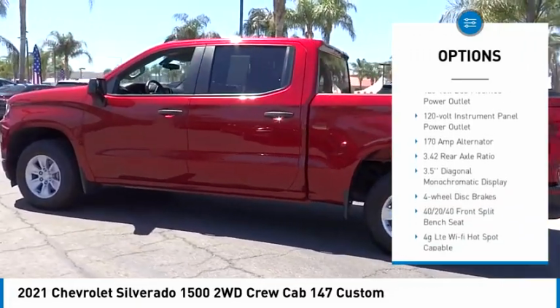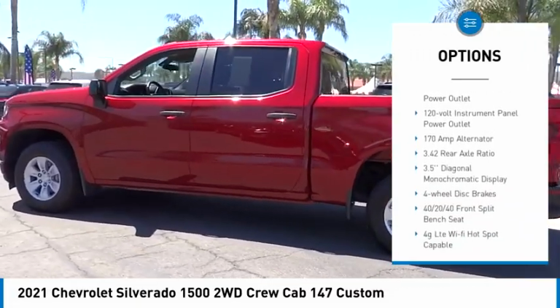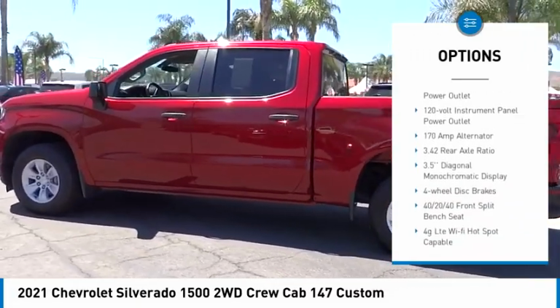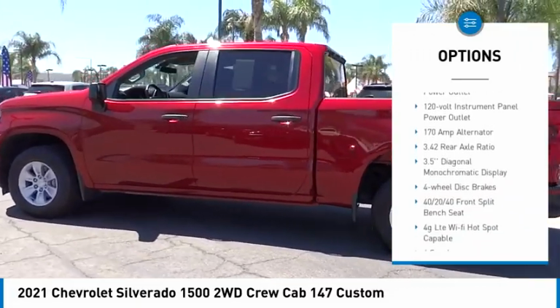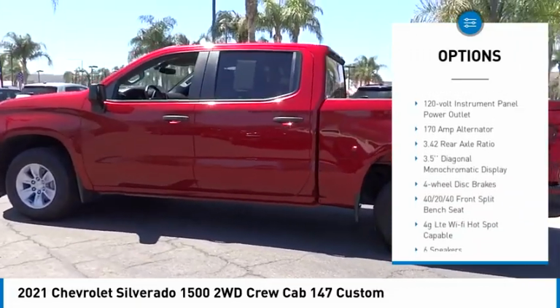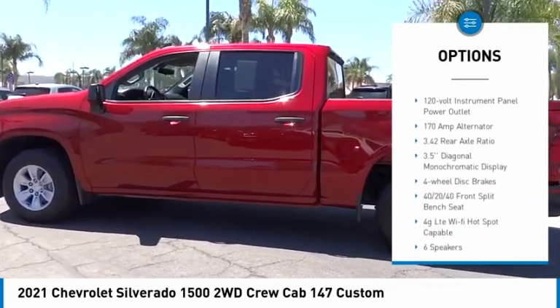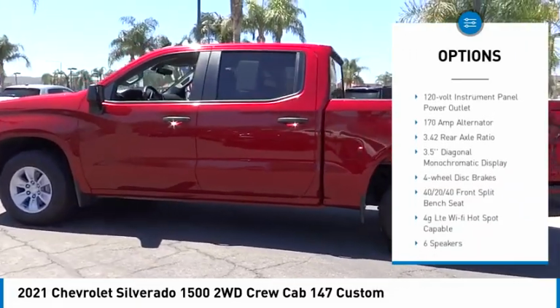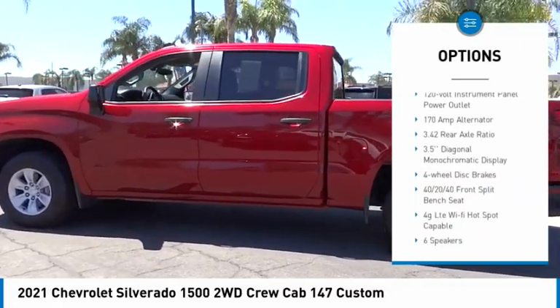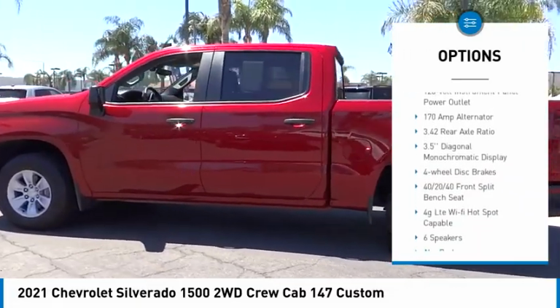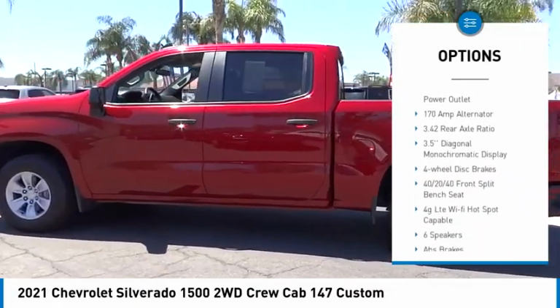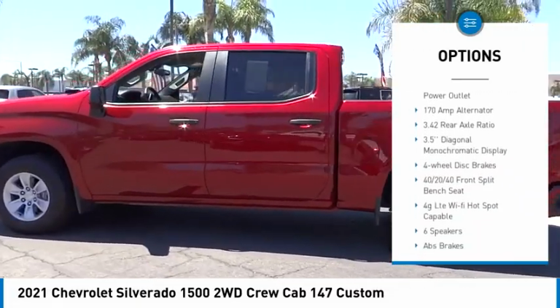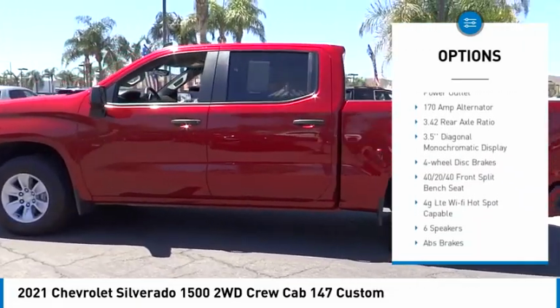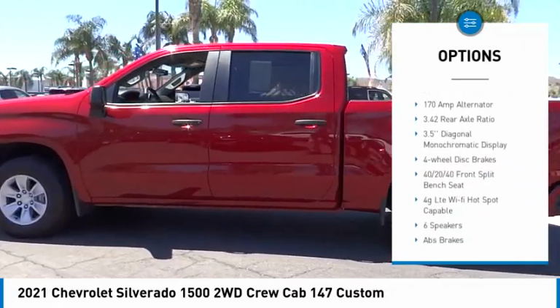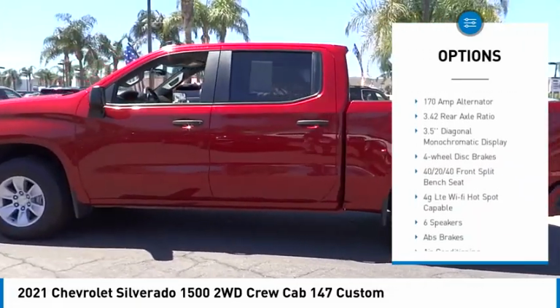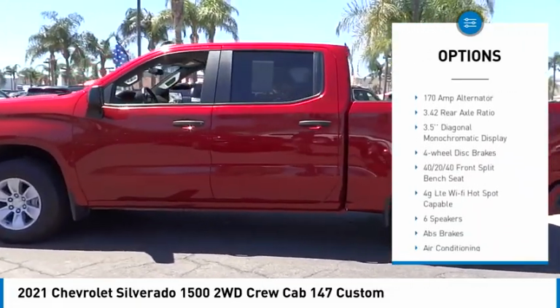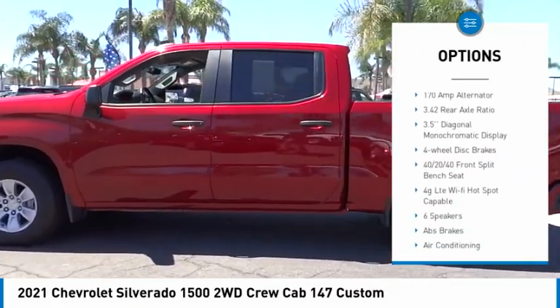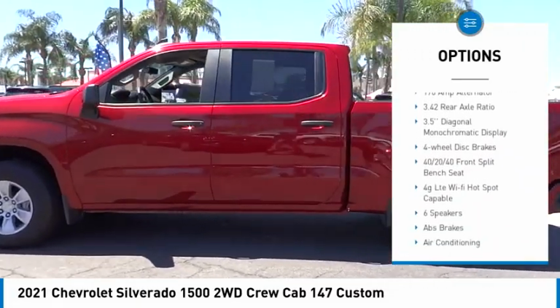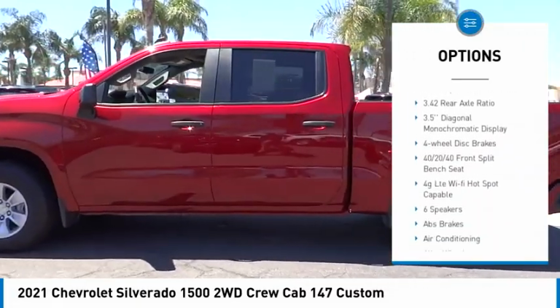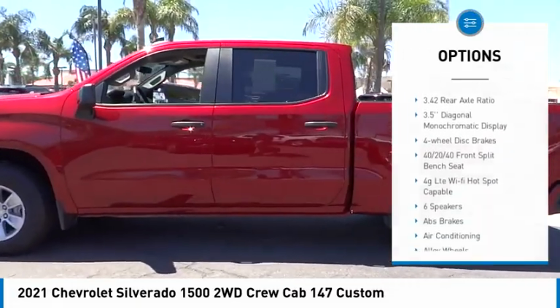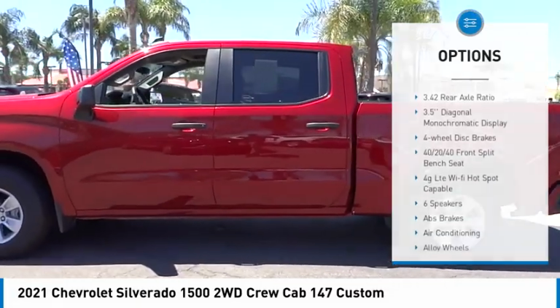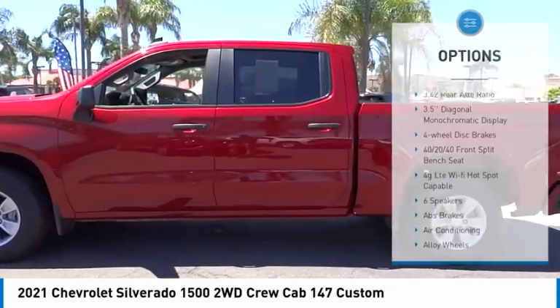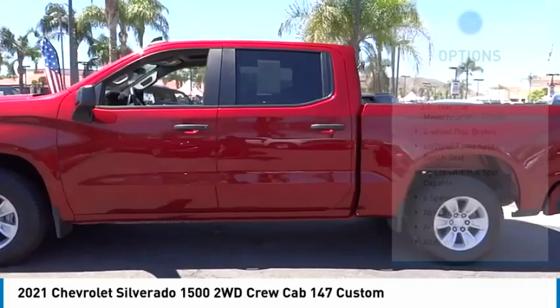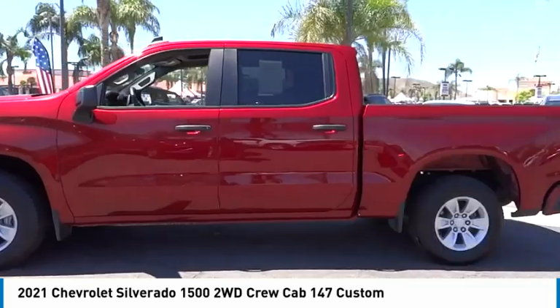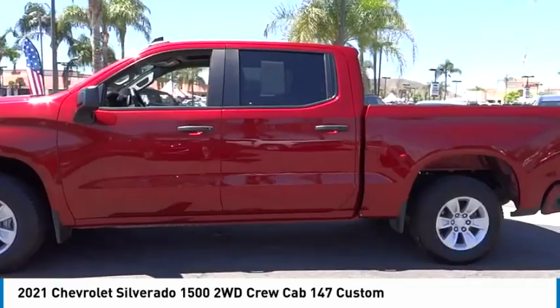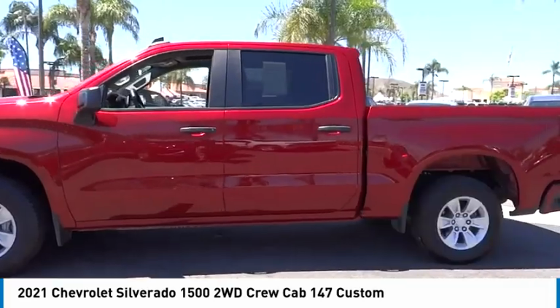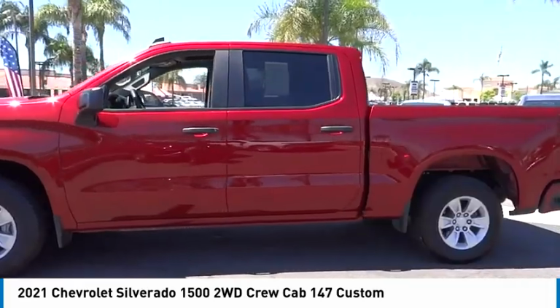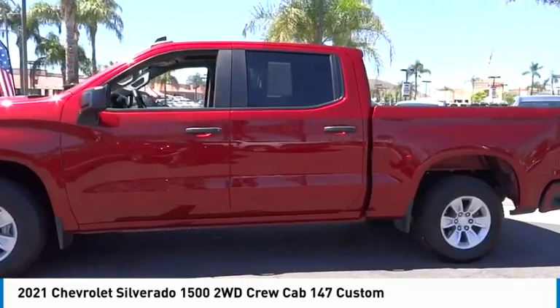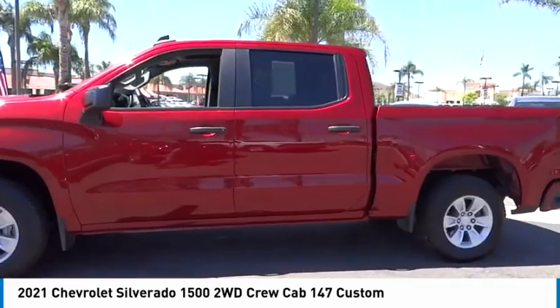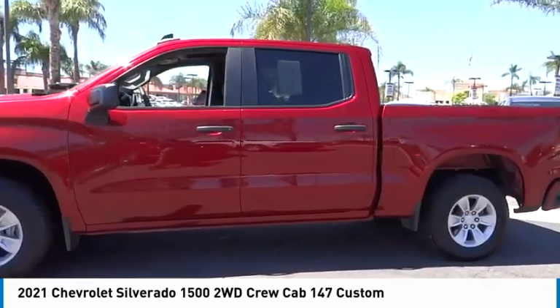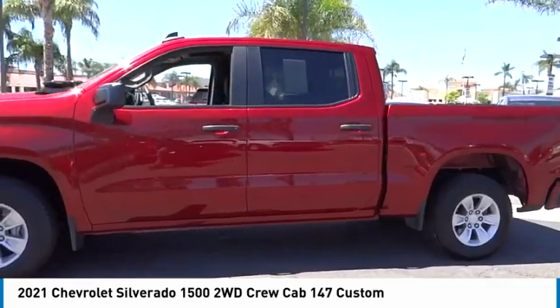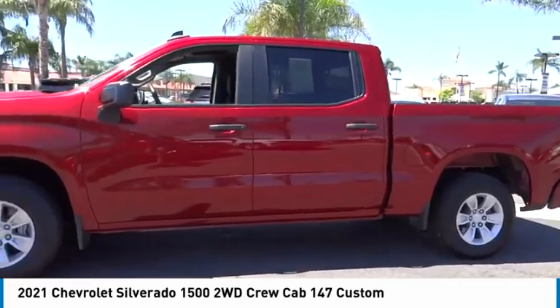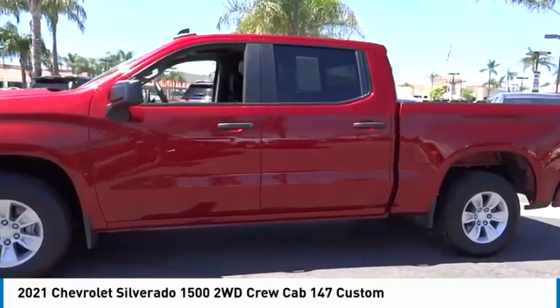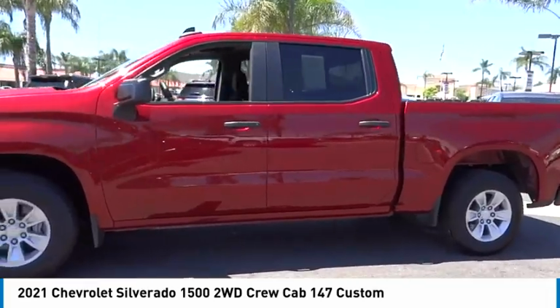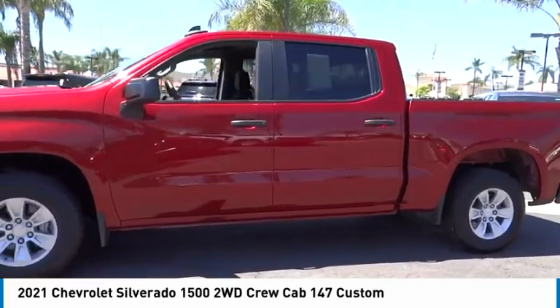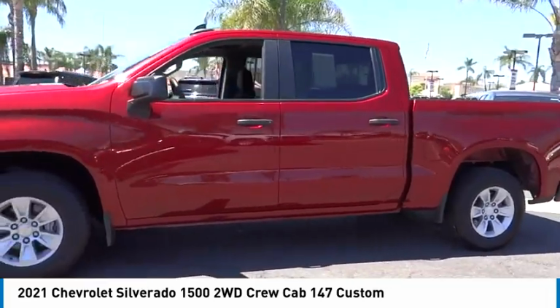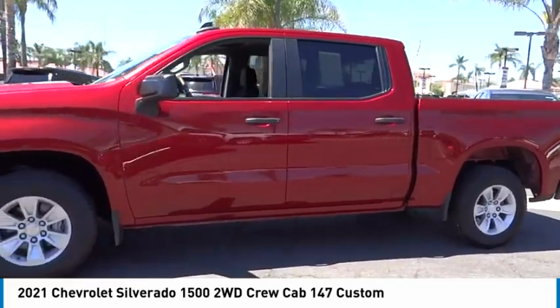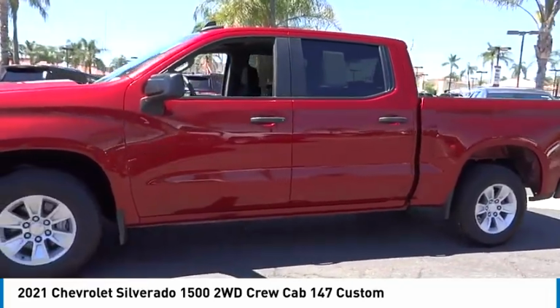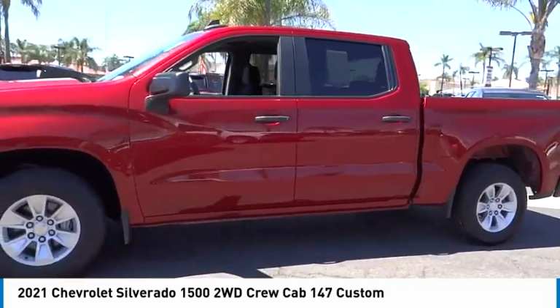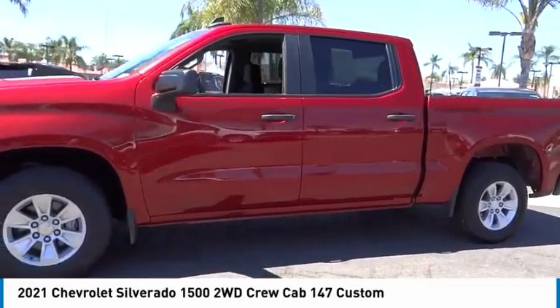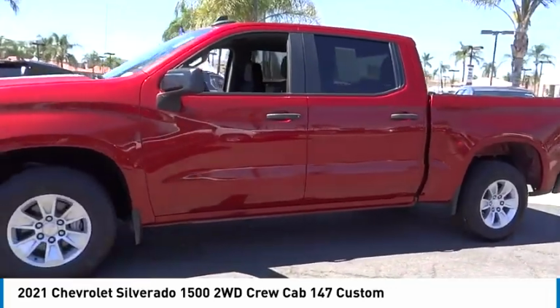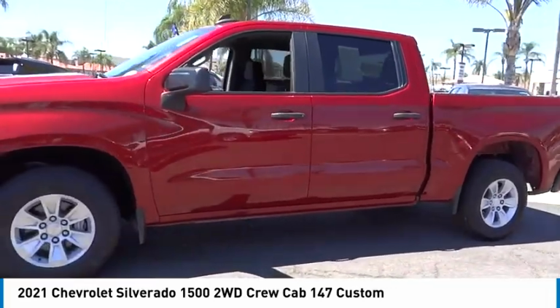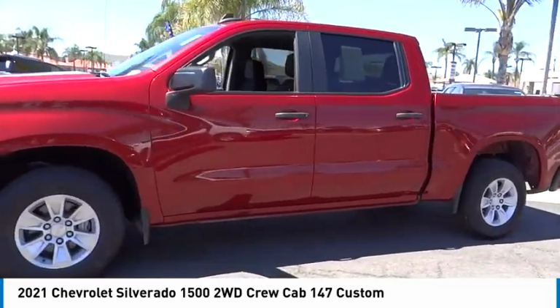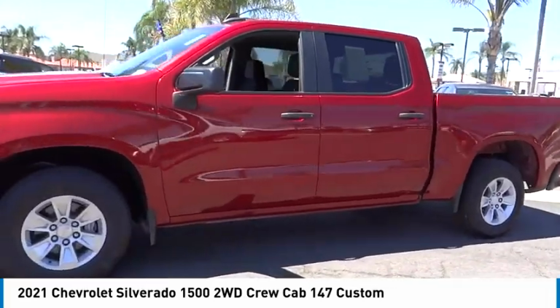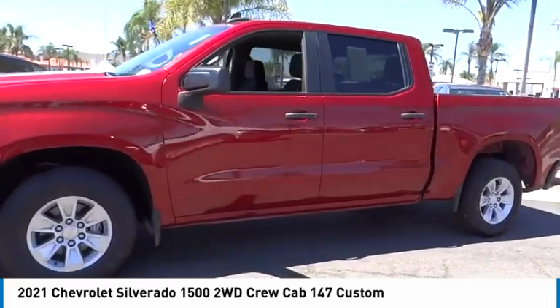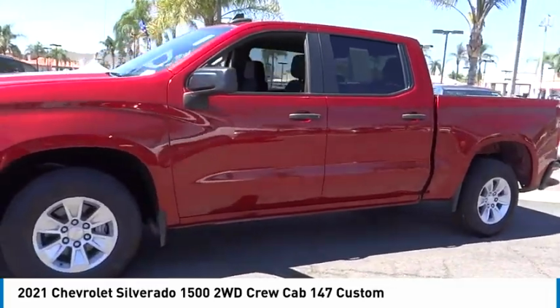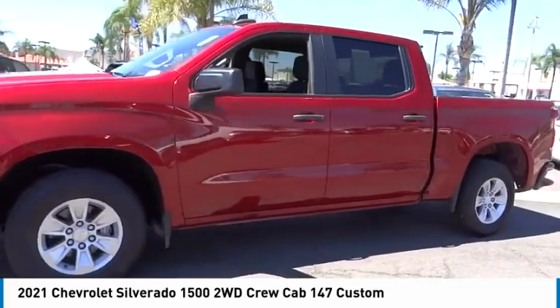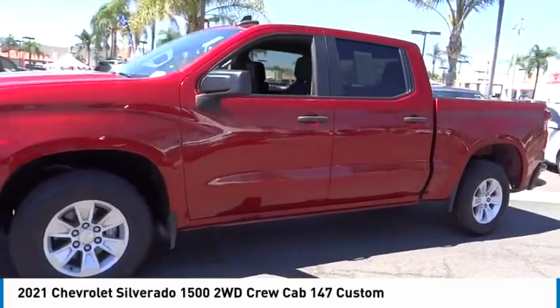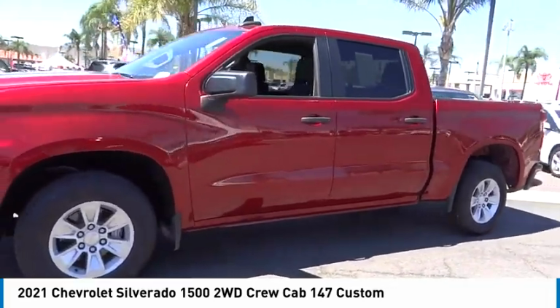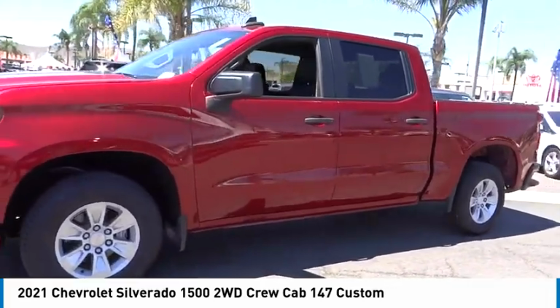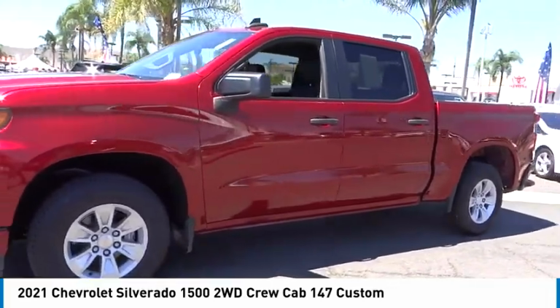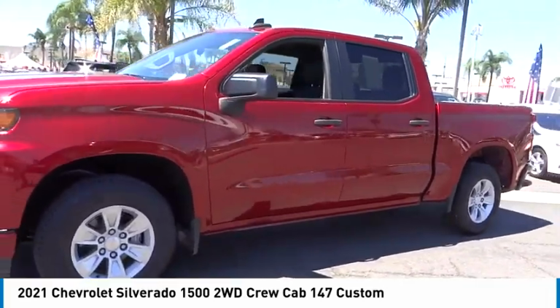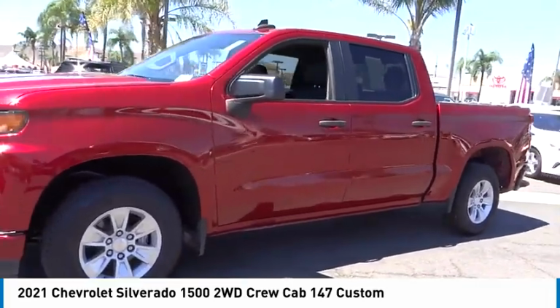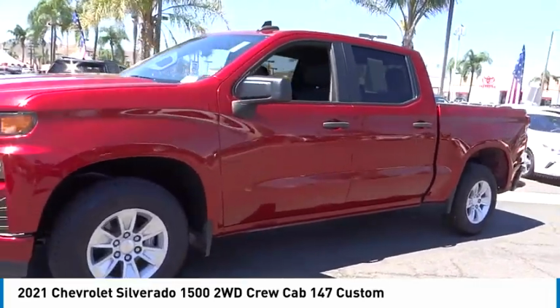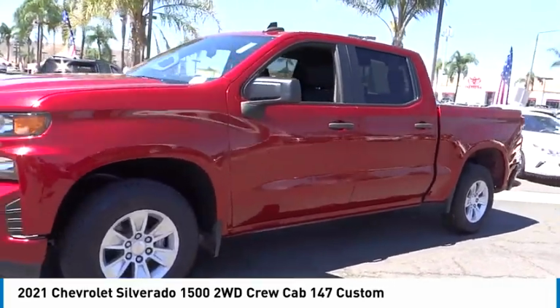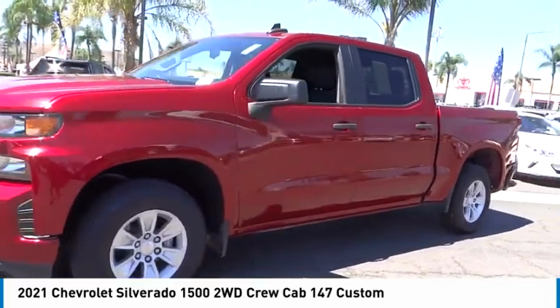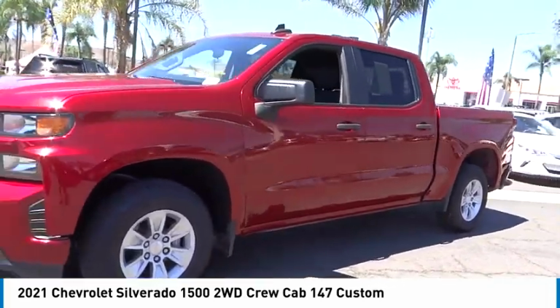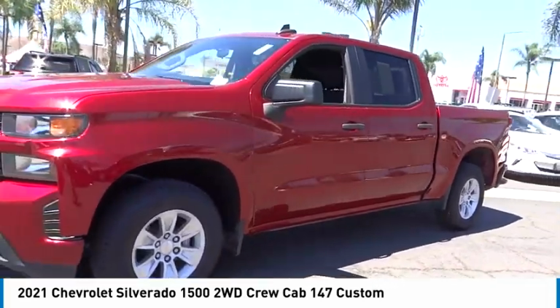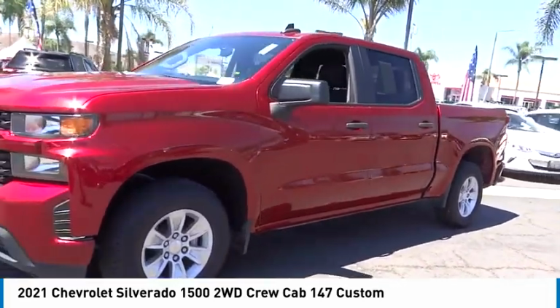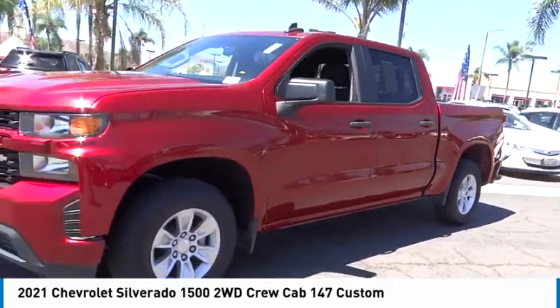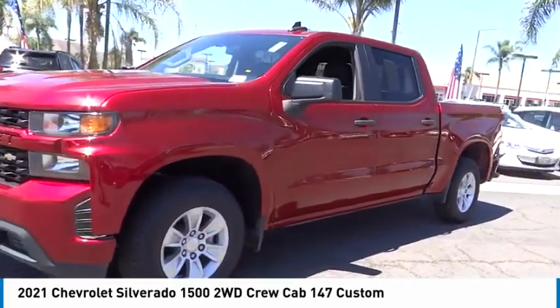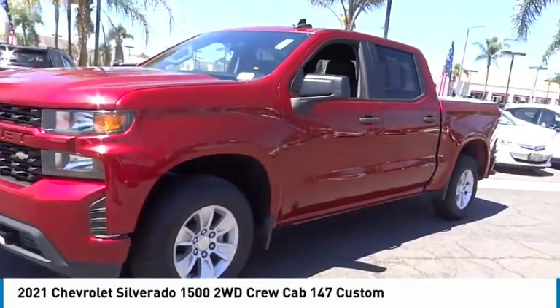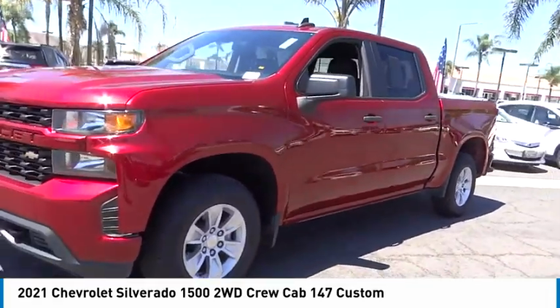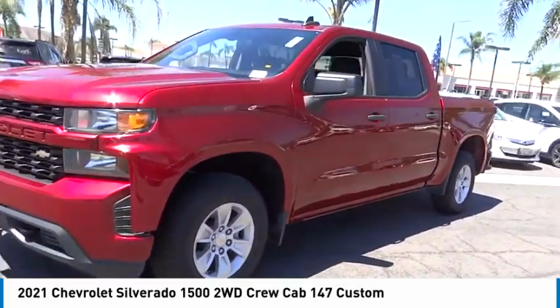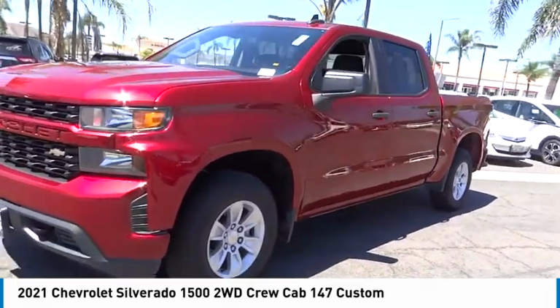Rear step bumper, speed control, trailering package, four-wheel disc brakes, front wheel independent suspension.